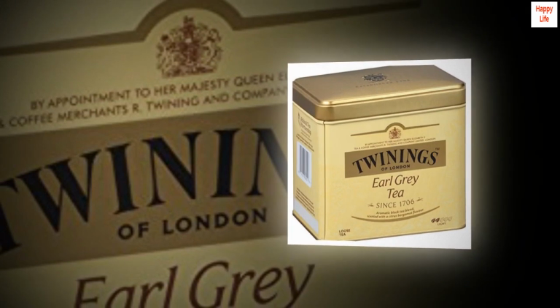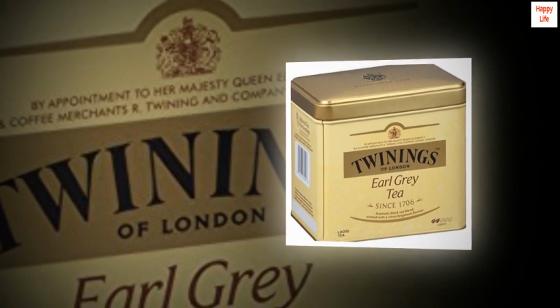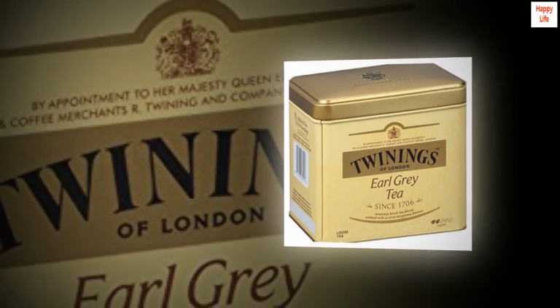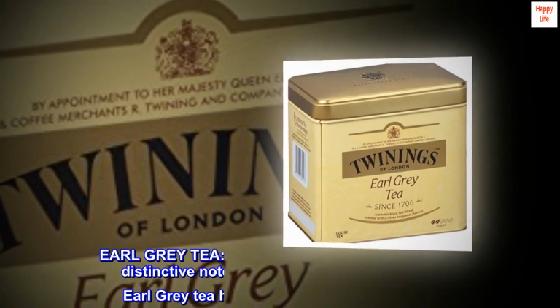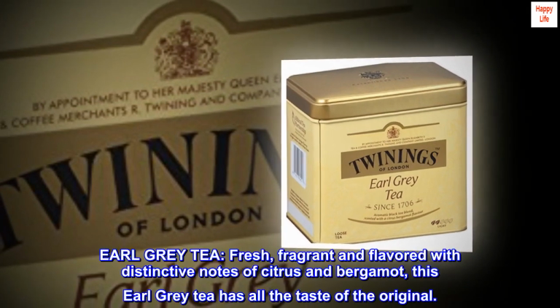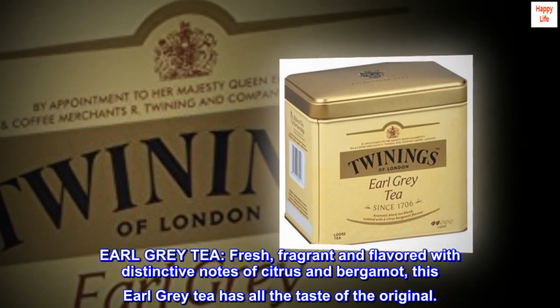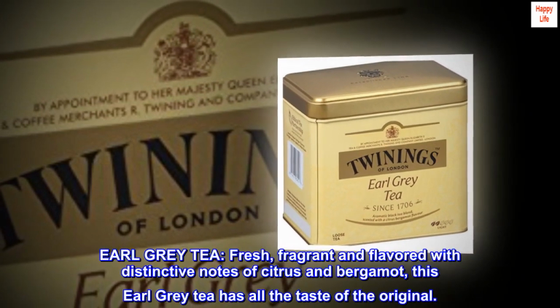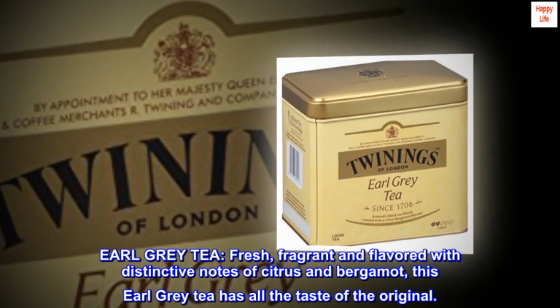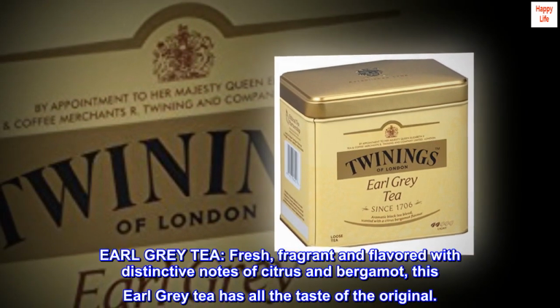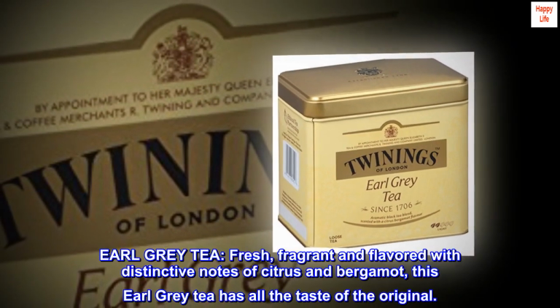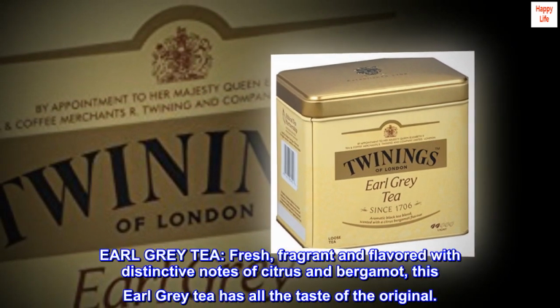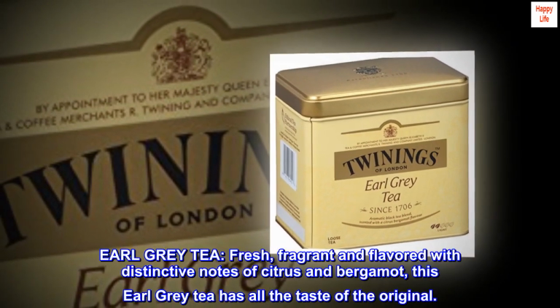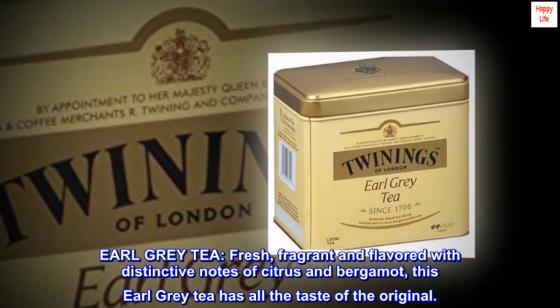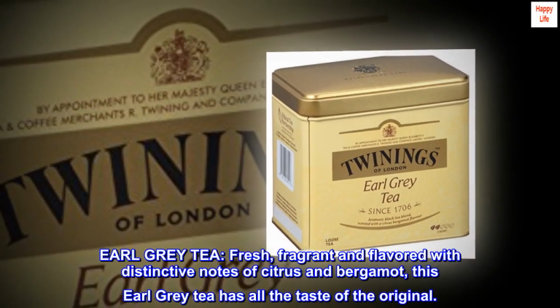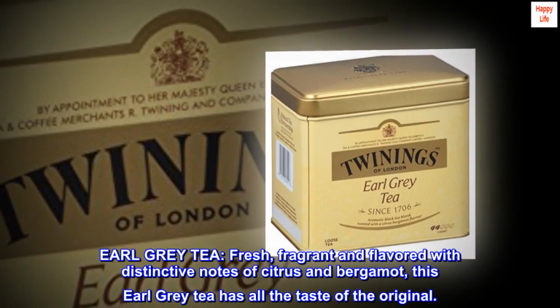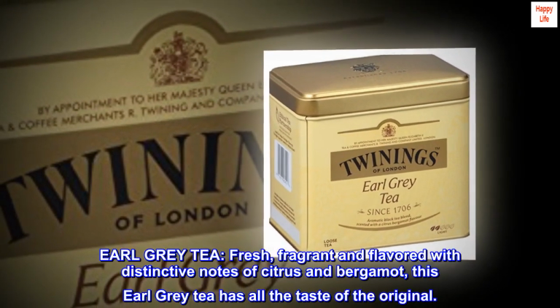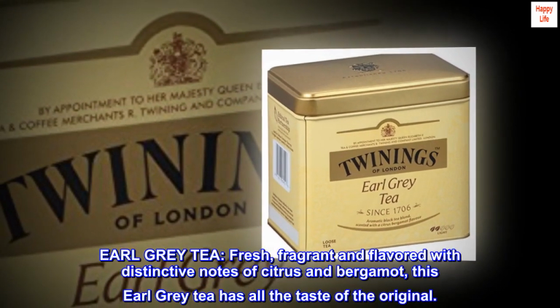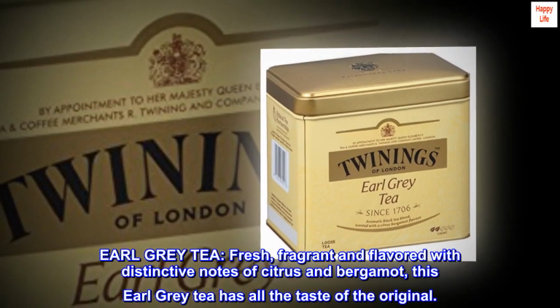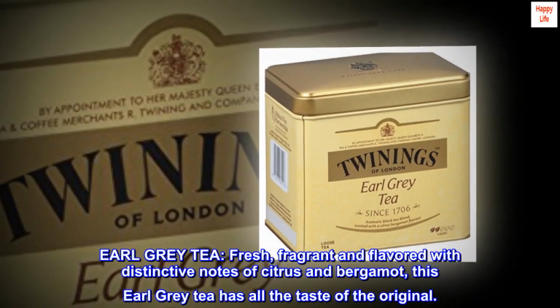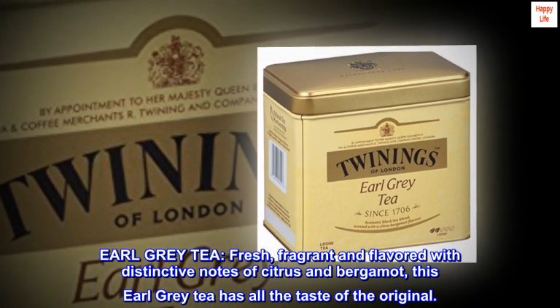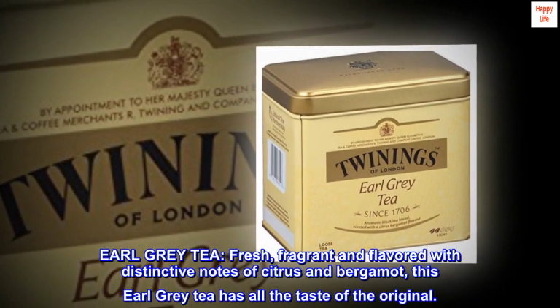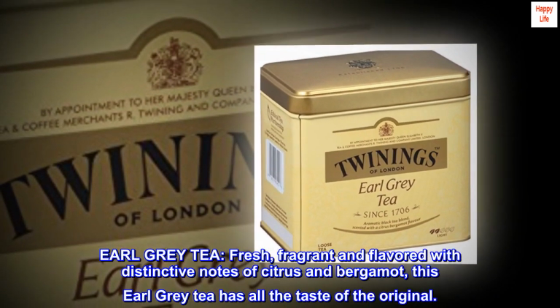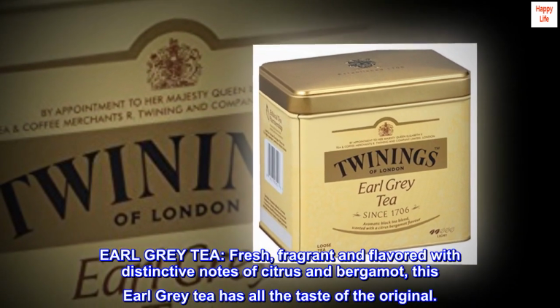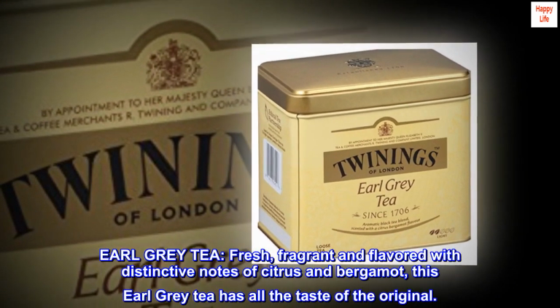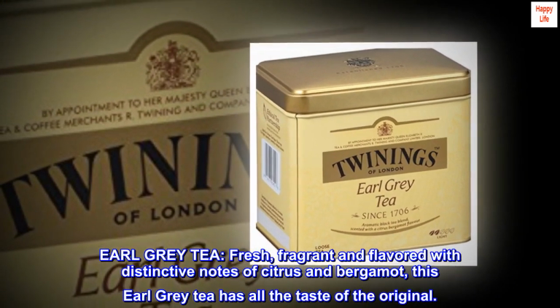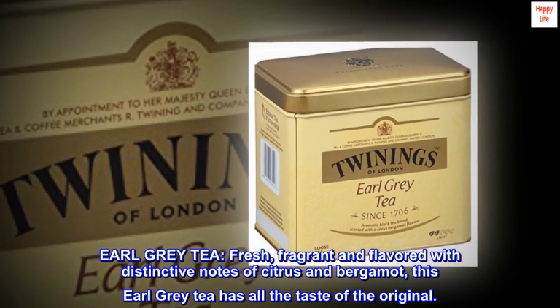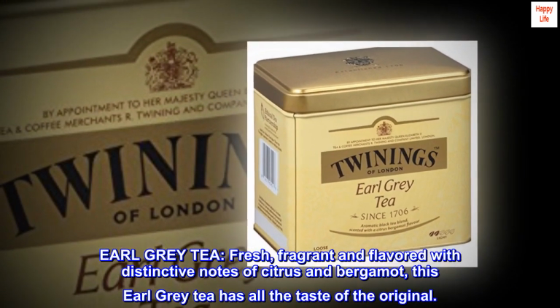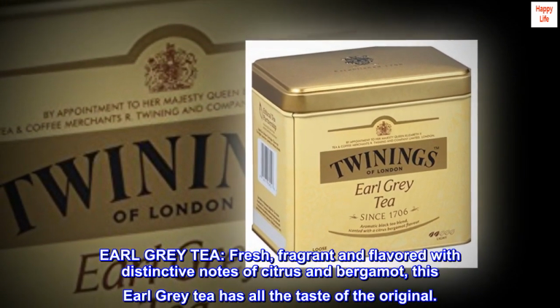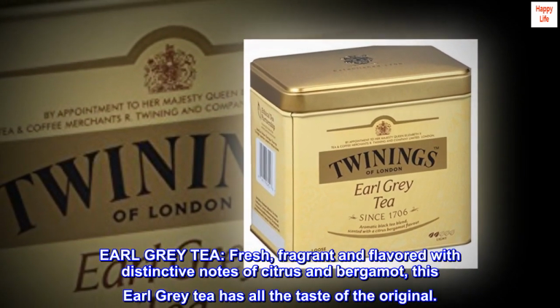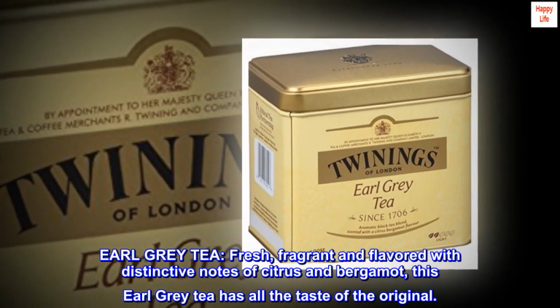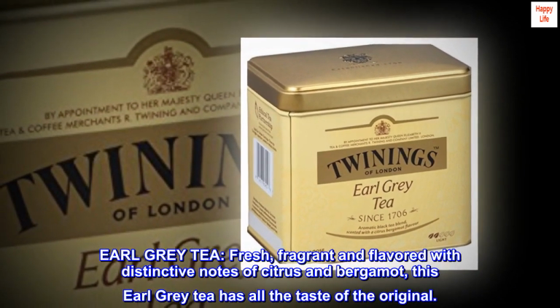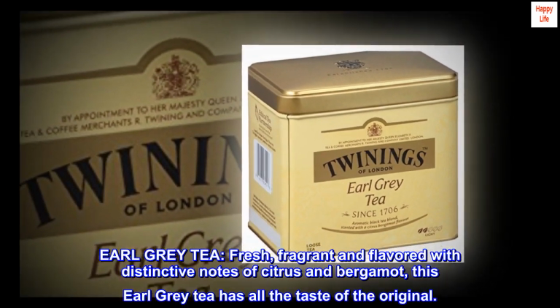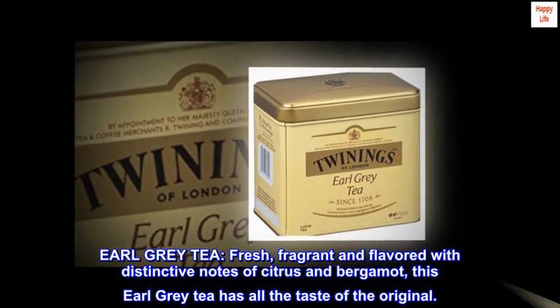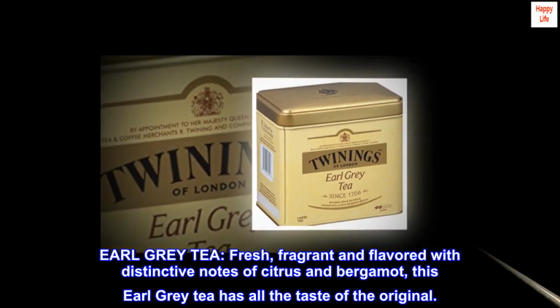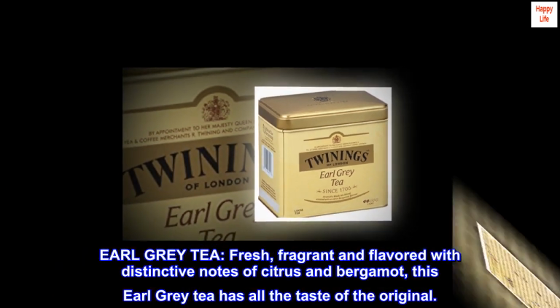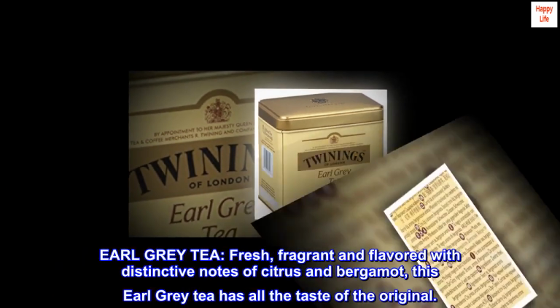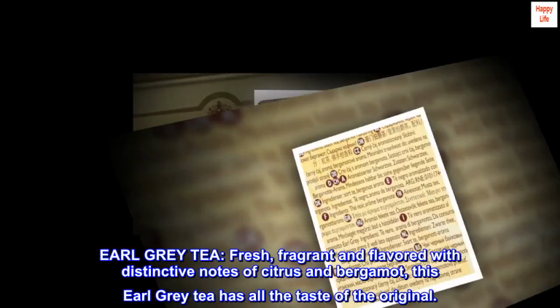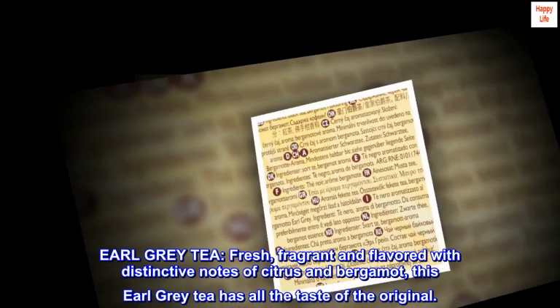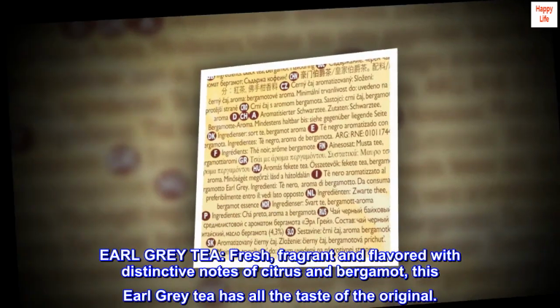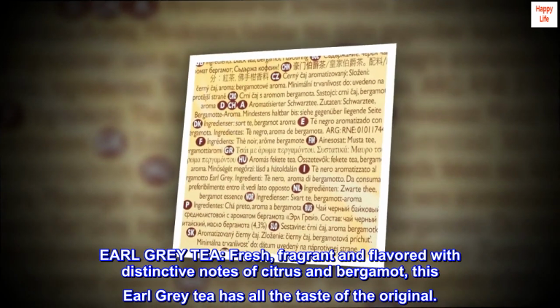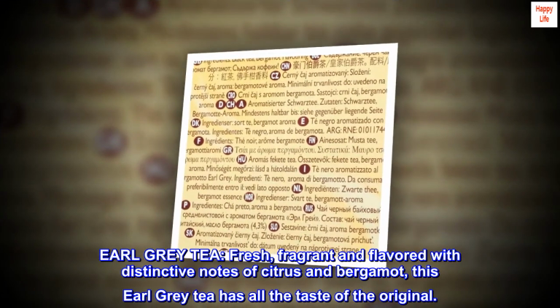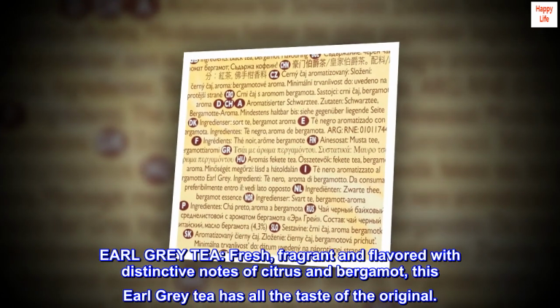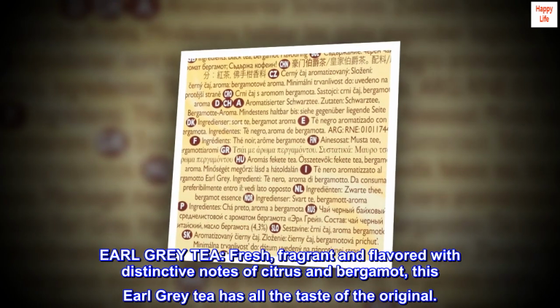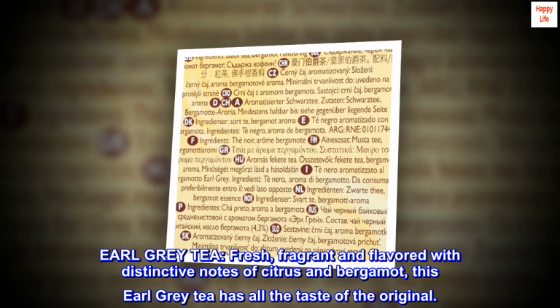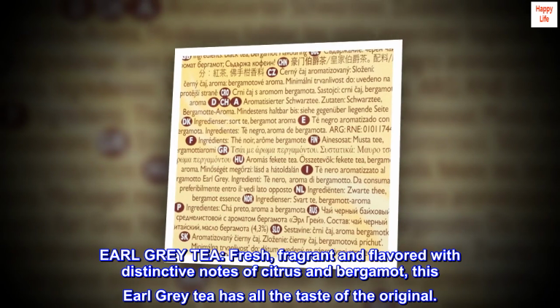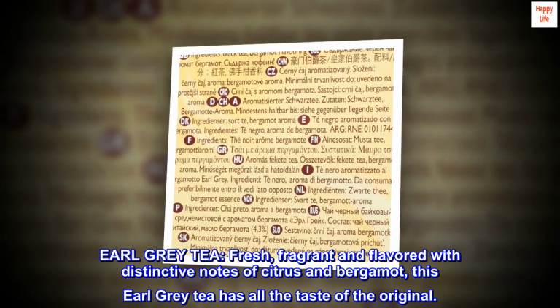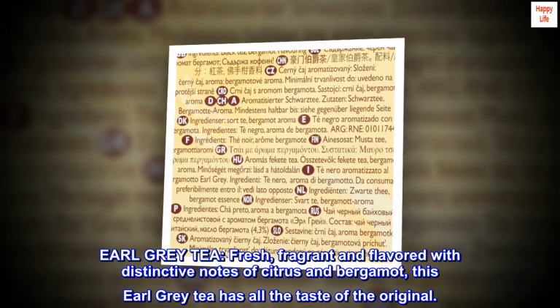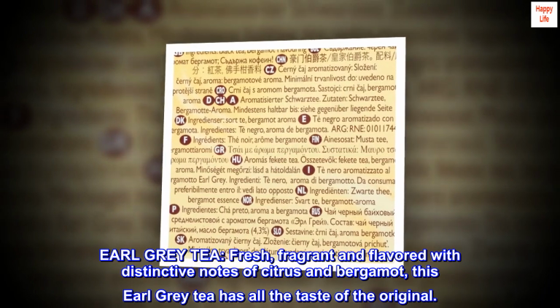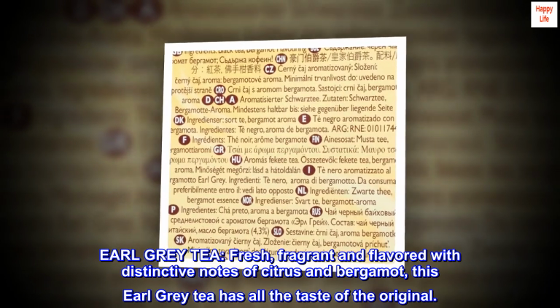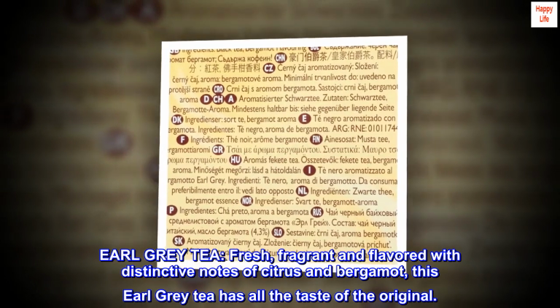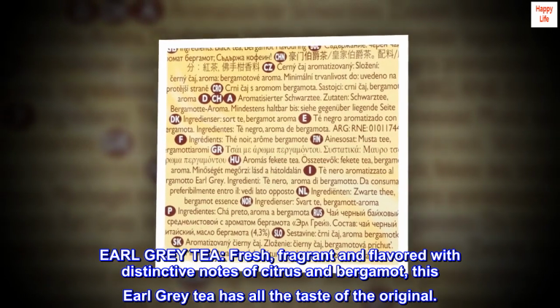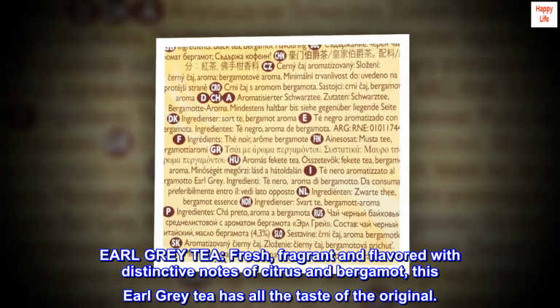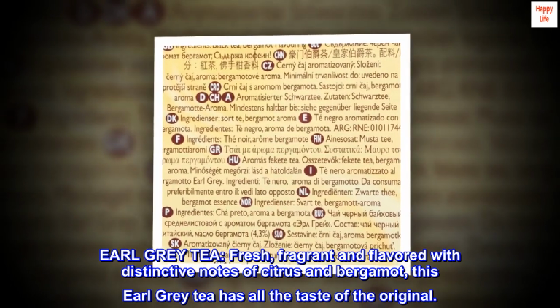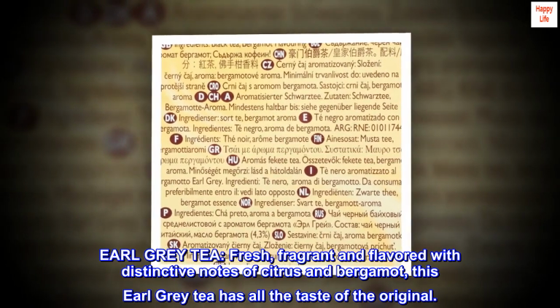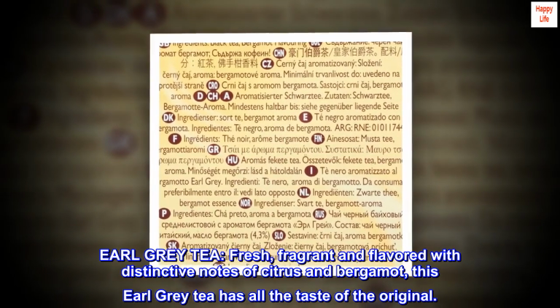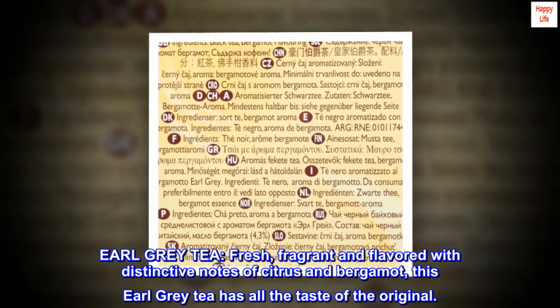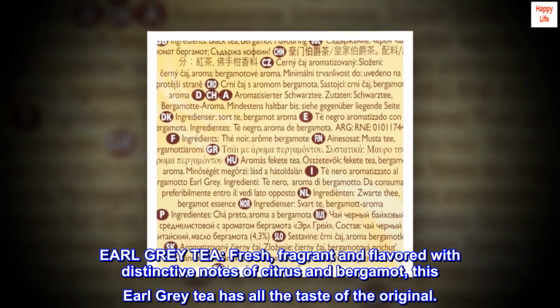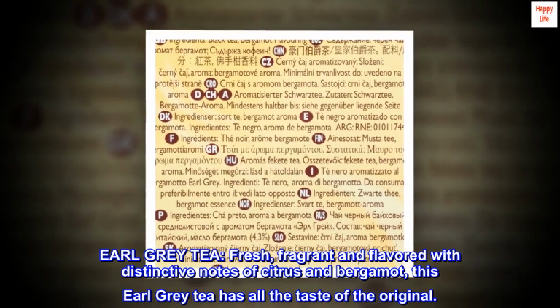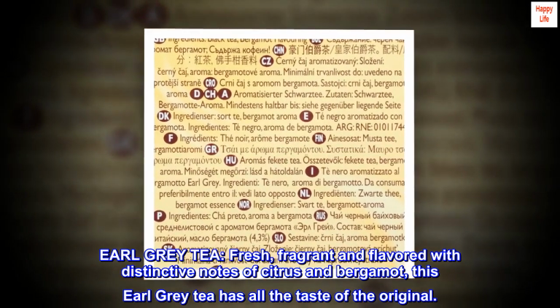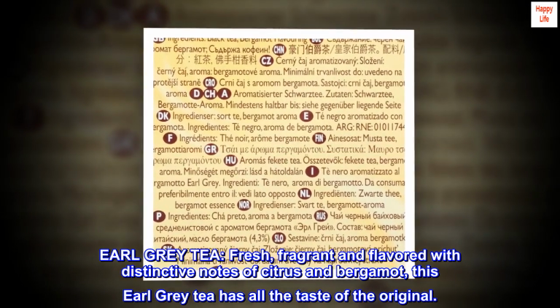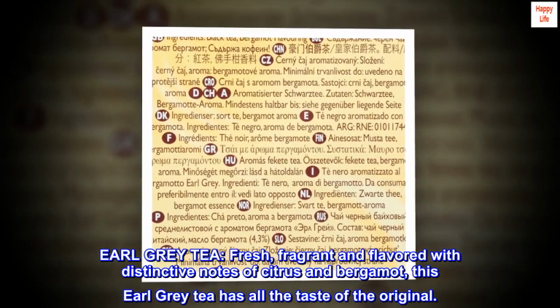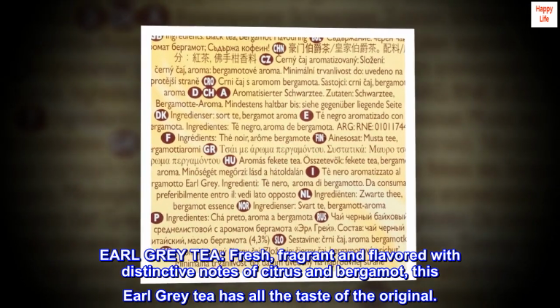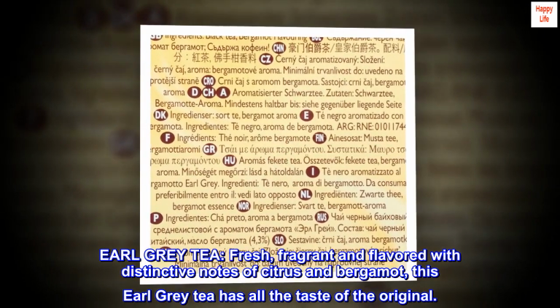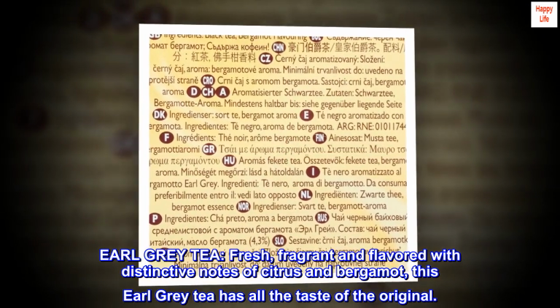Earl grey tea — fresh, fragrant and flavored with distinctive notes of citrus and bergamot, this earl grey tea has all the taste of the original.